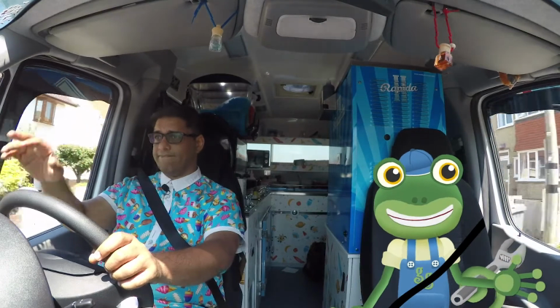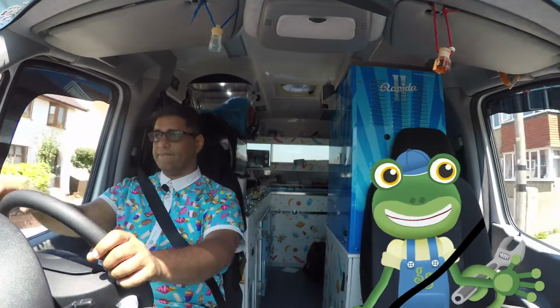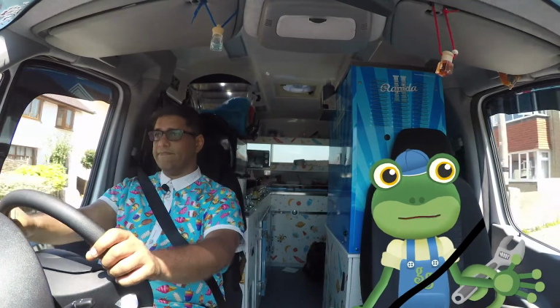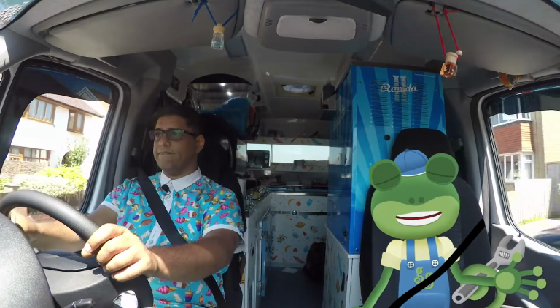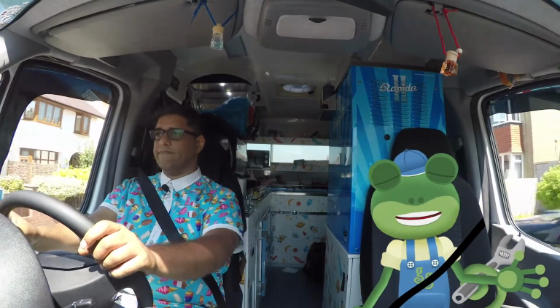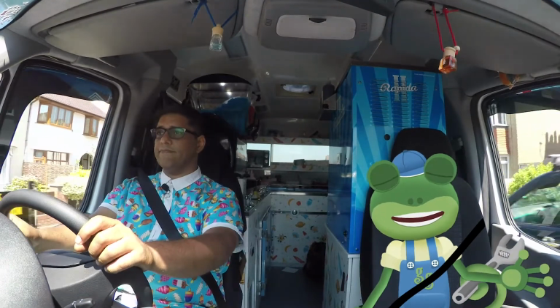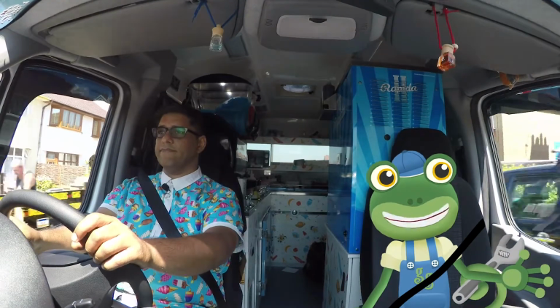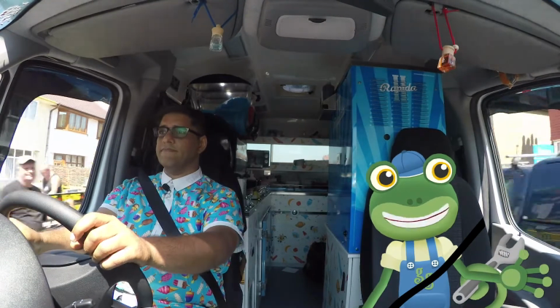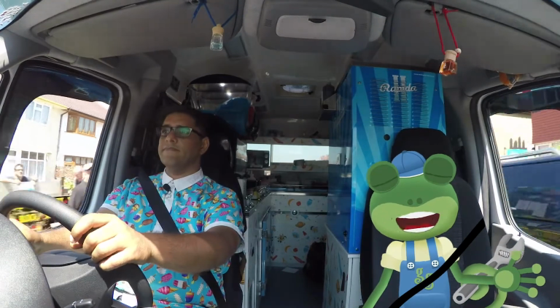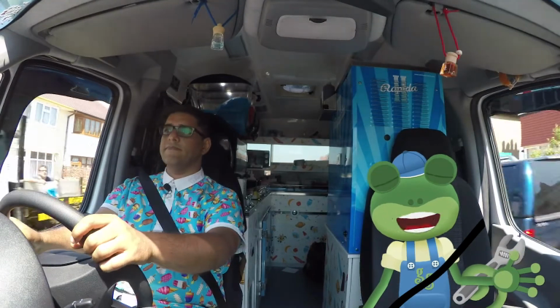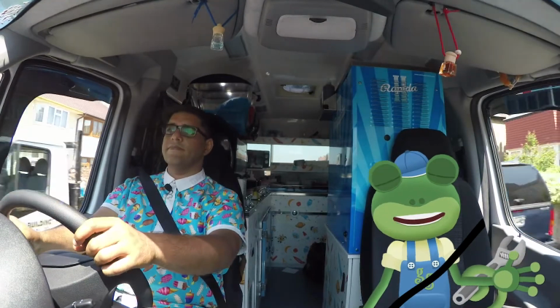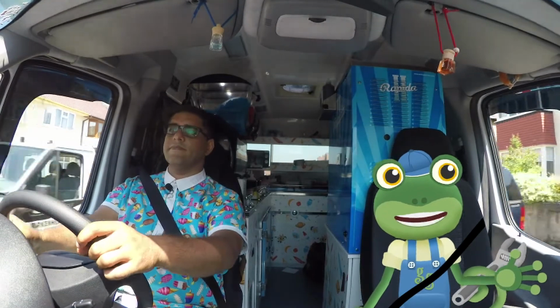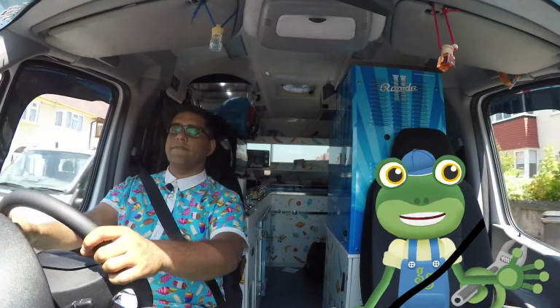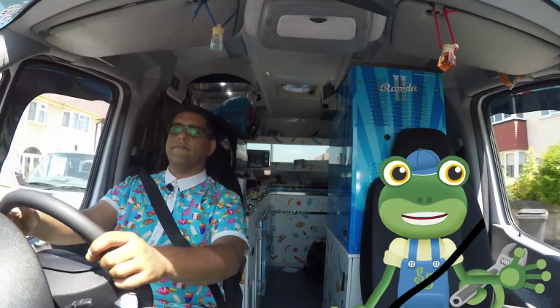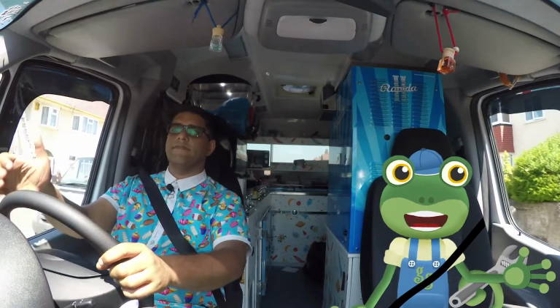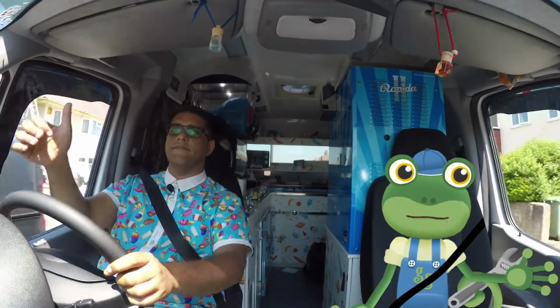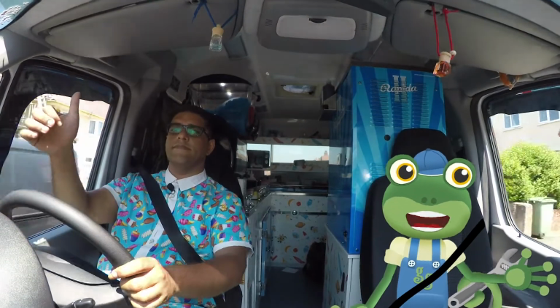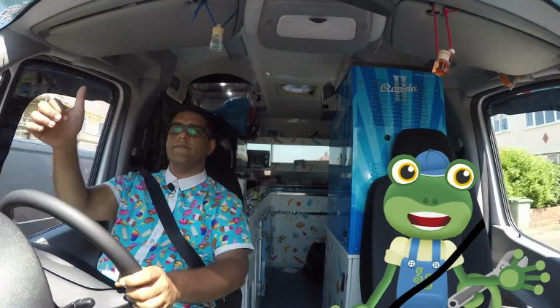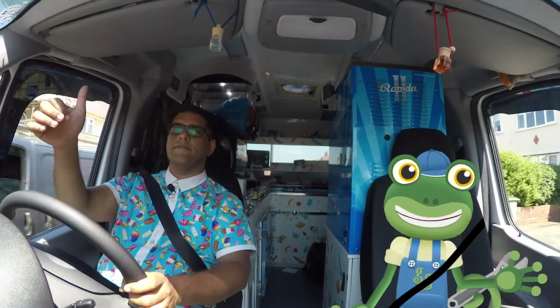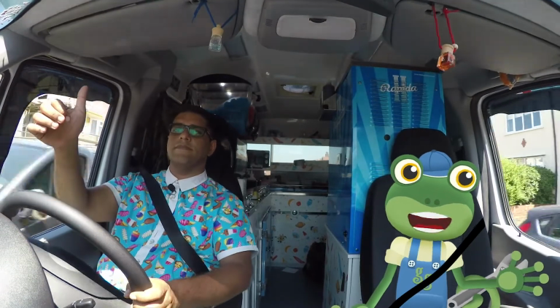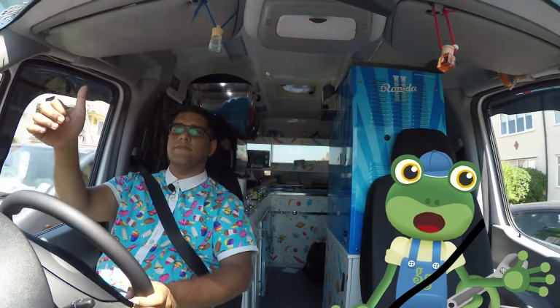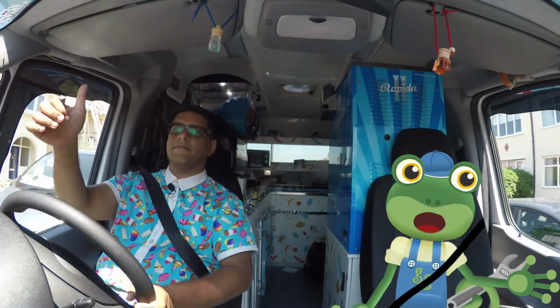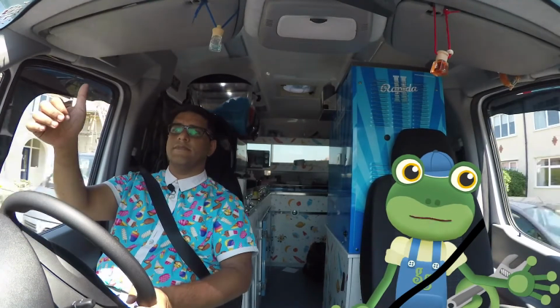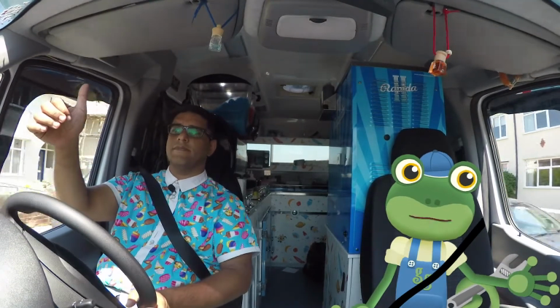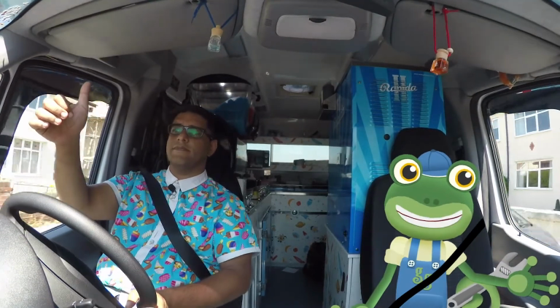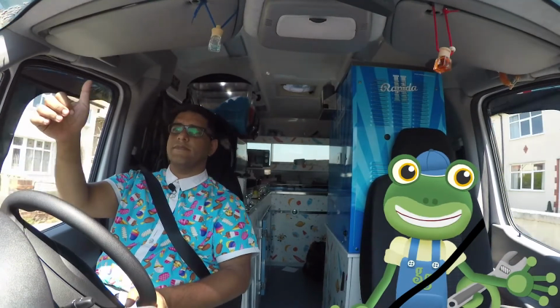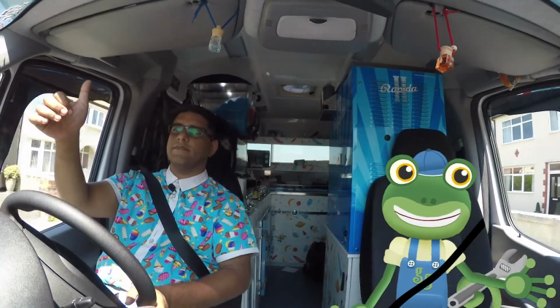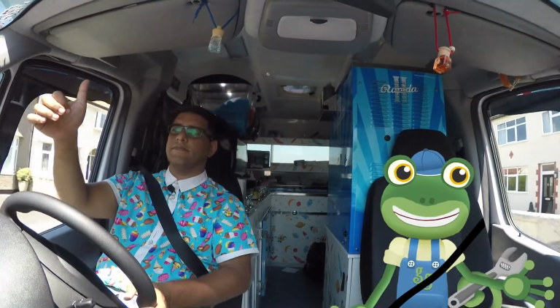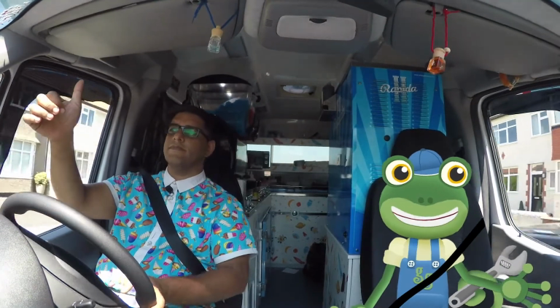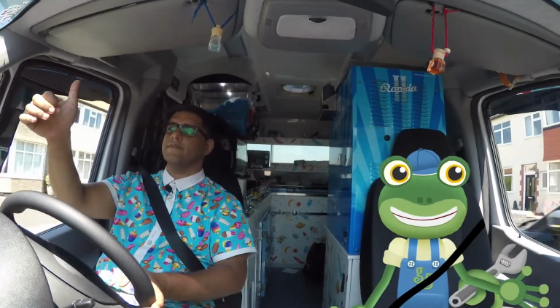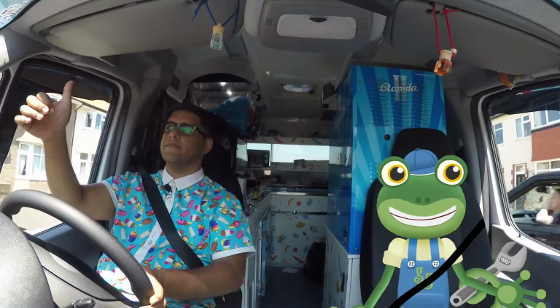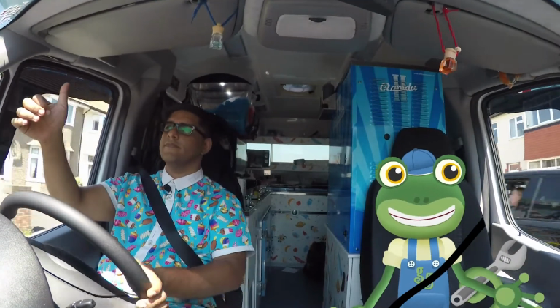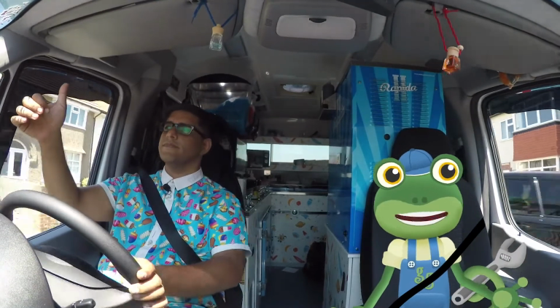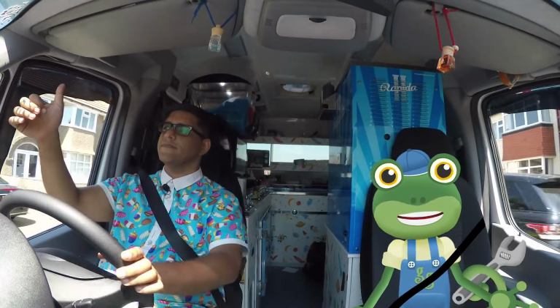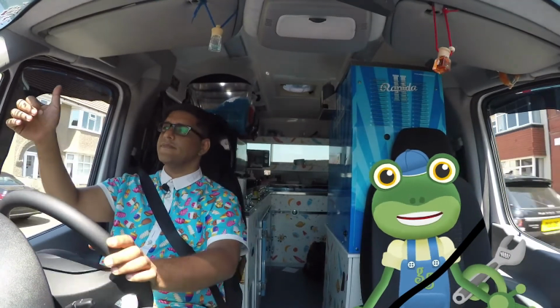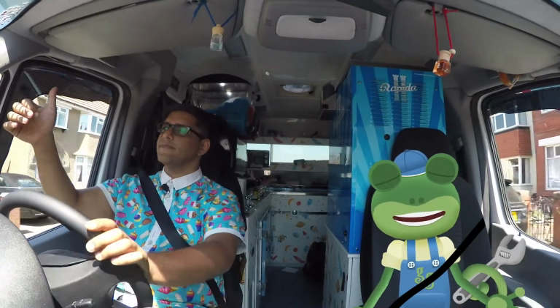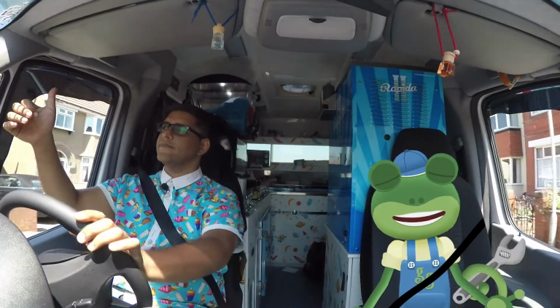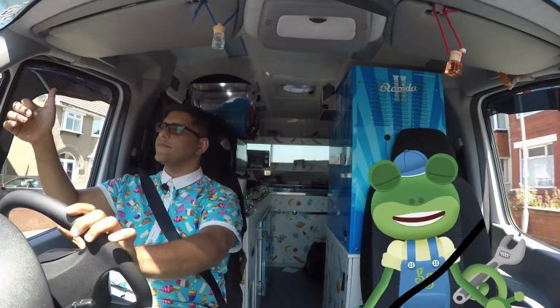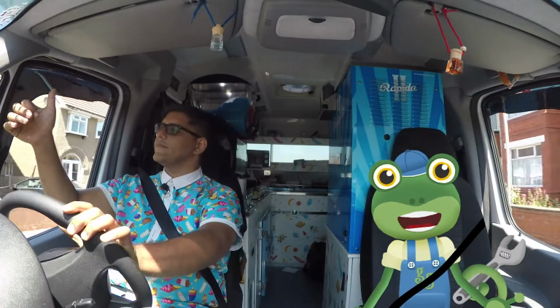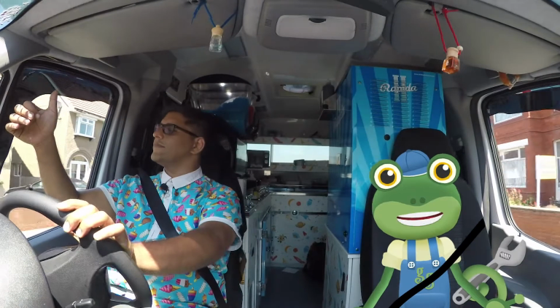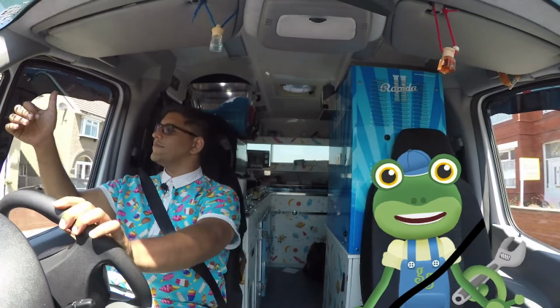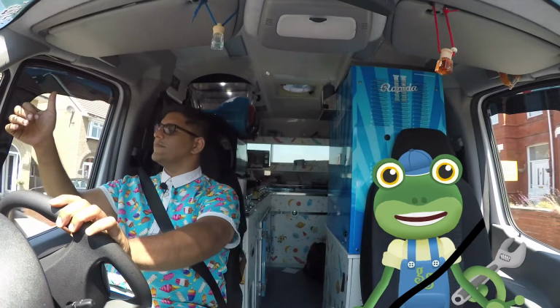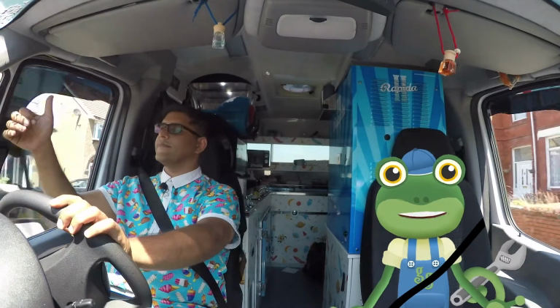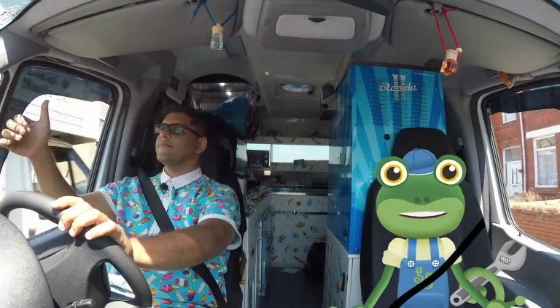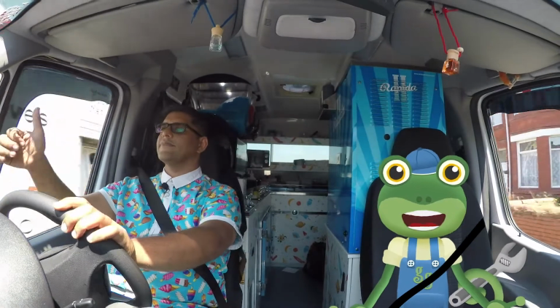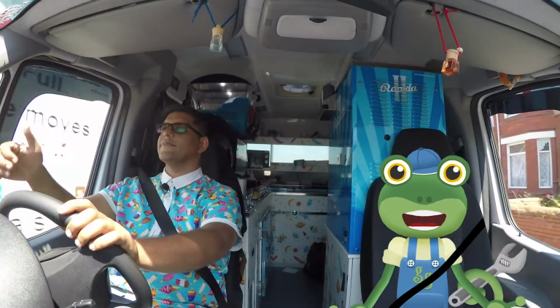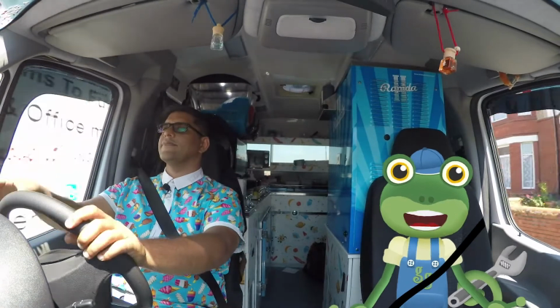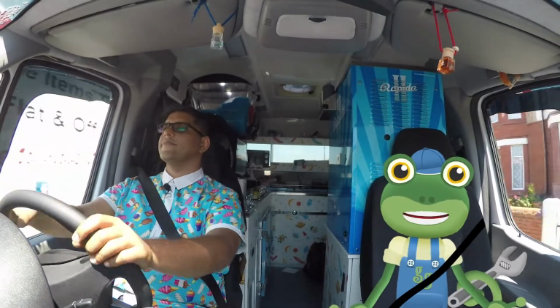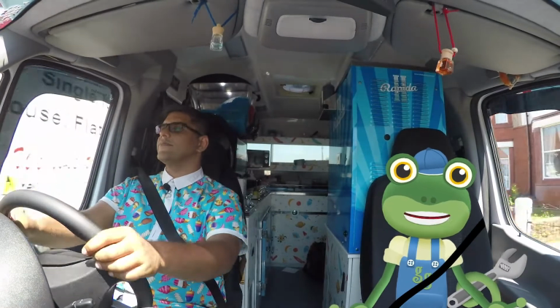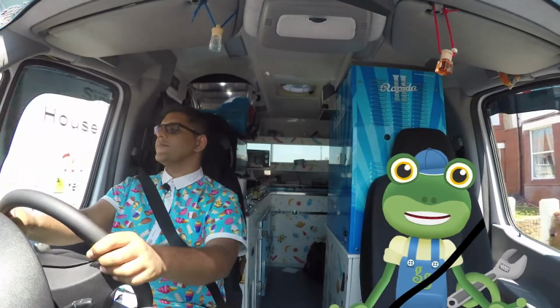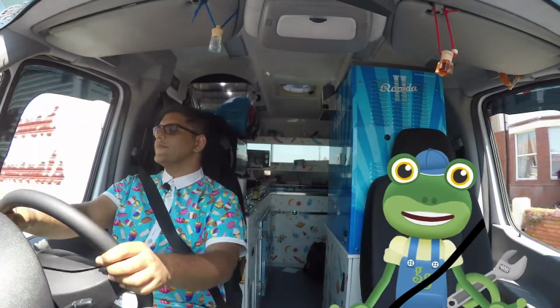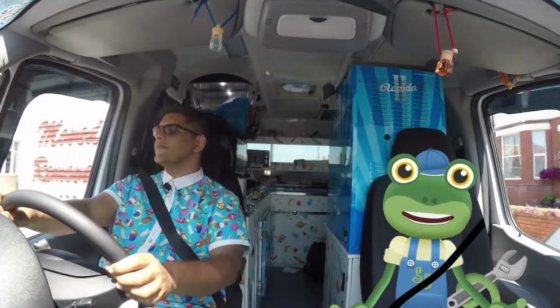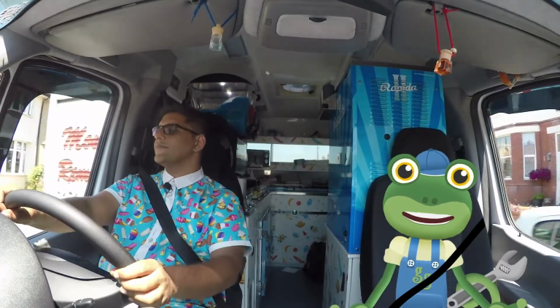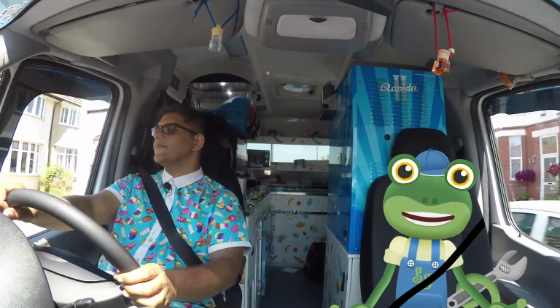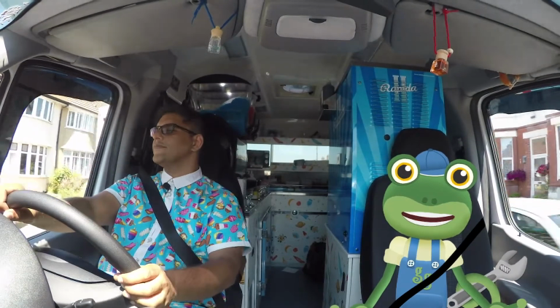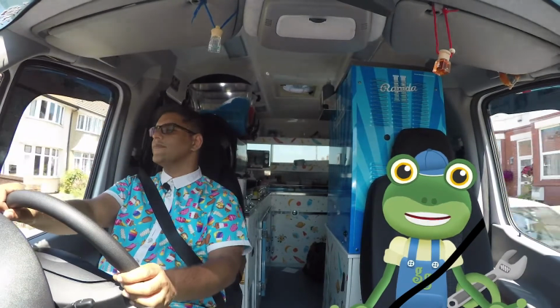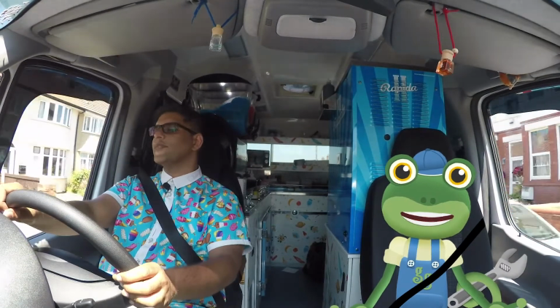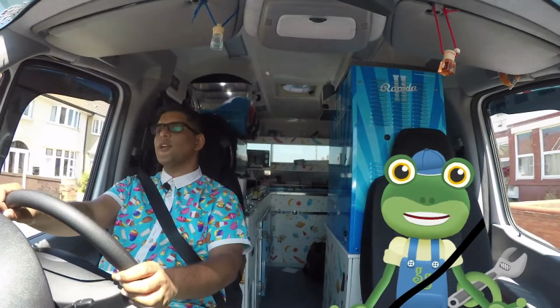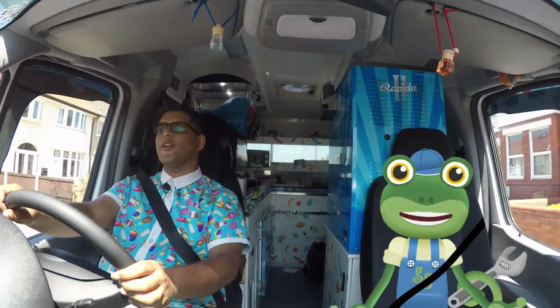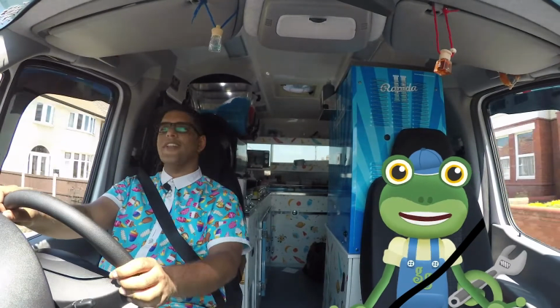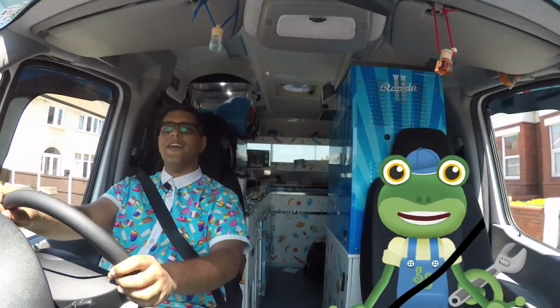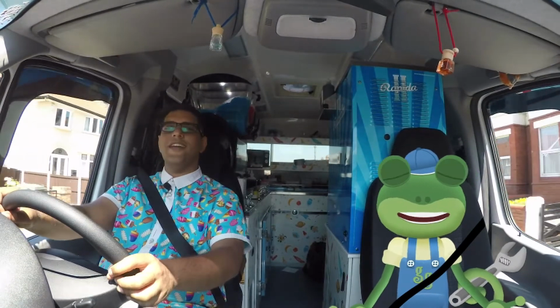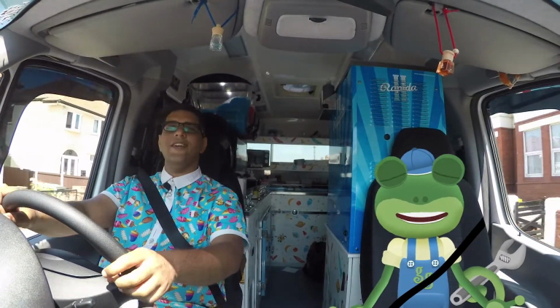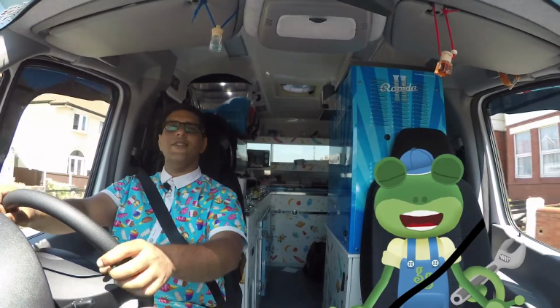Hey look! We're just passing Claremont Farm! Let's pop in and see if Farmer Andy has seen any treat boxes!